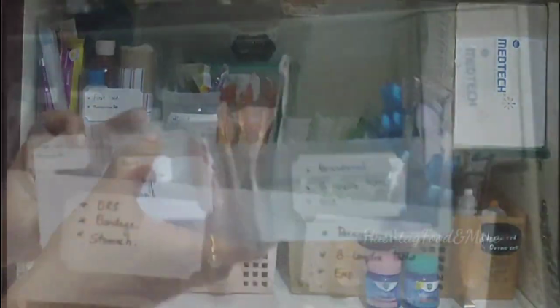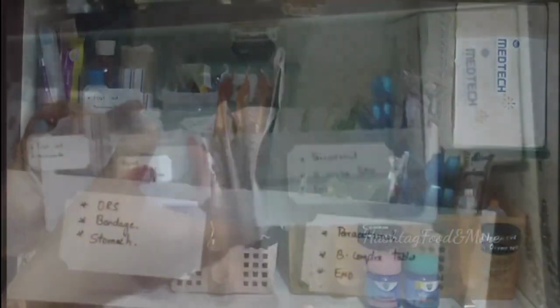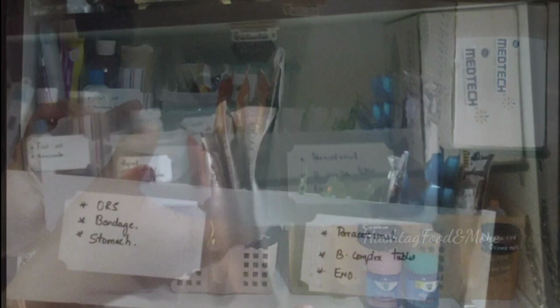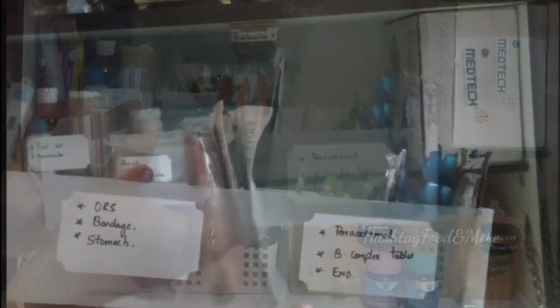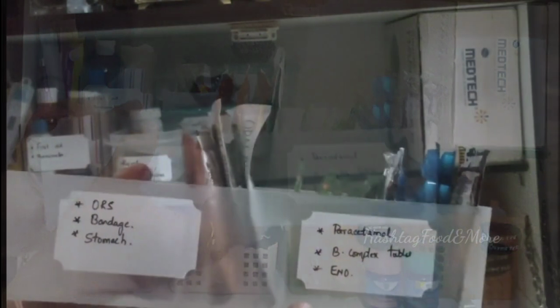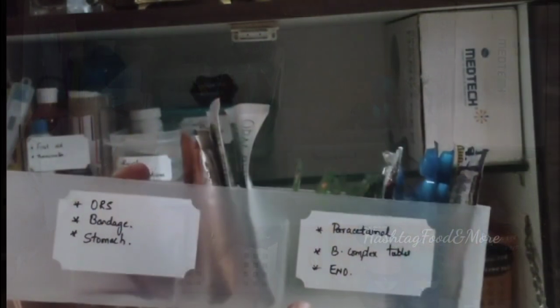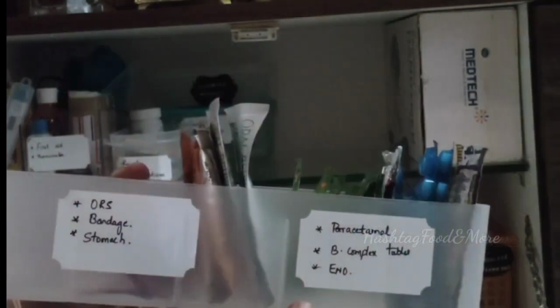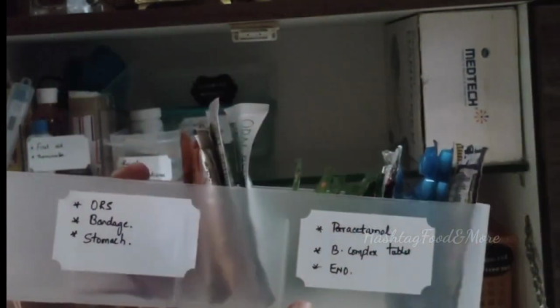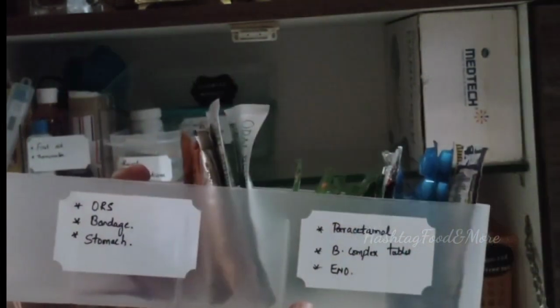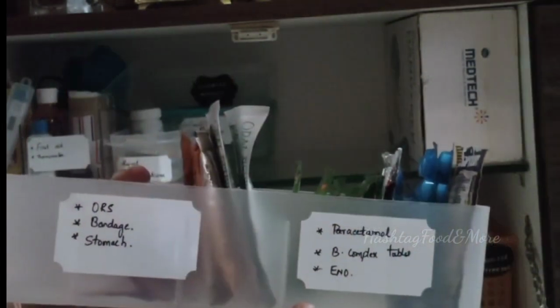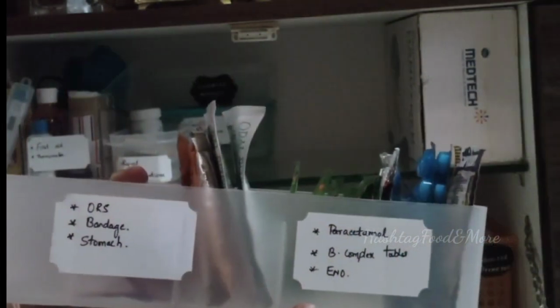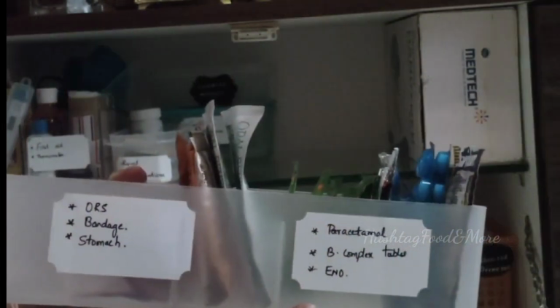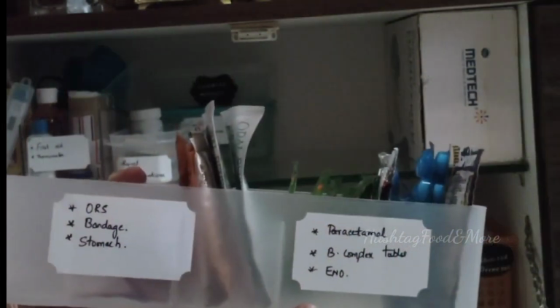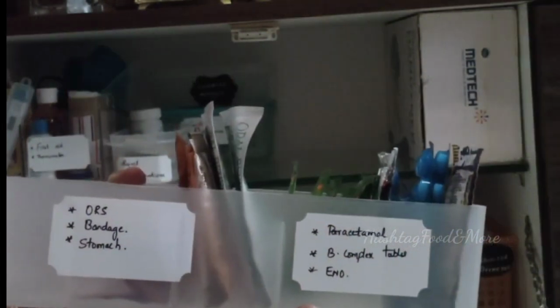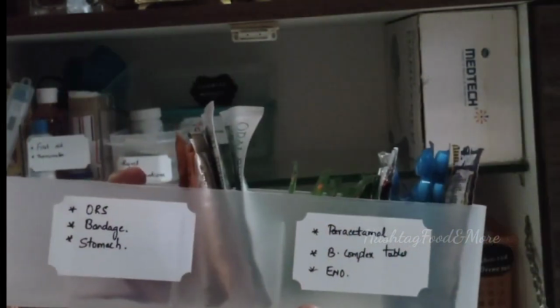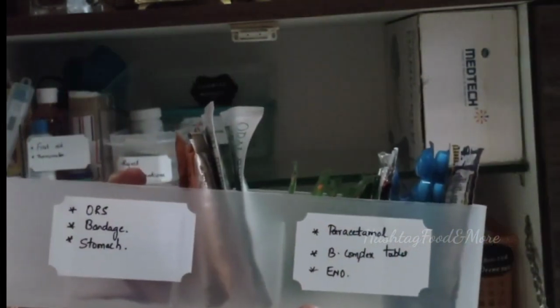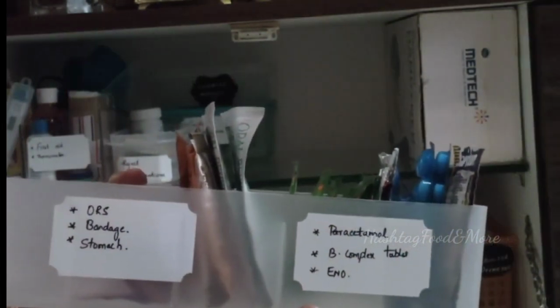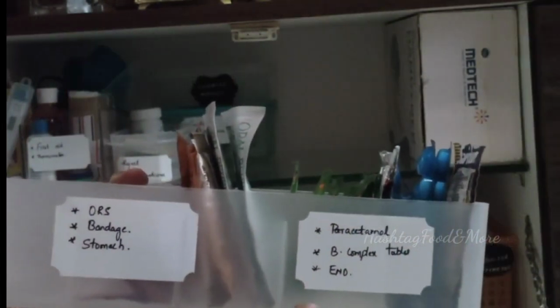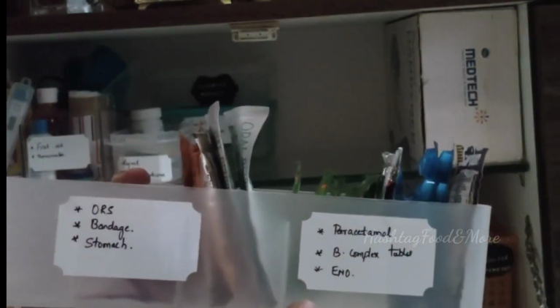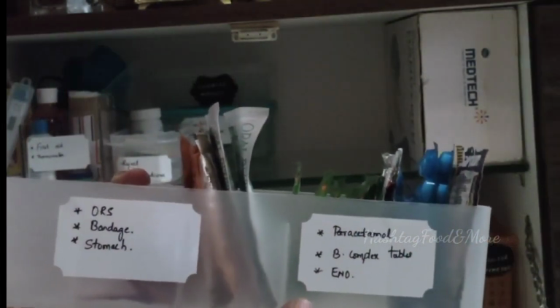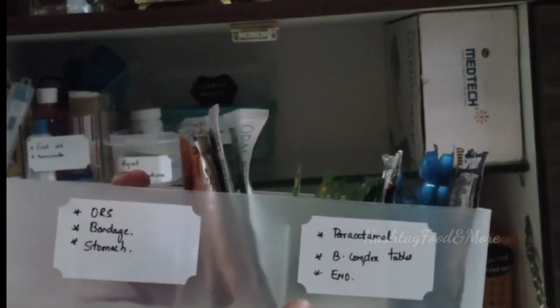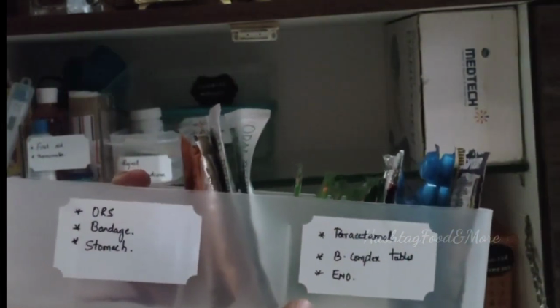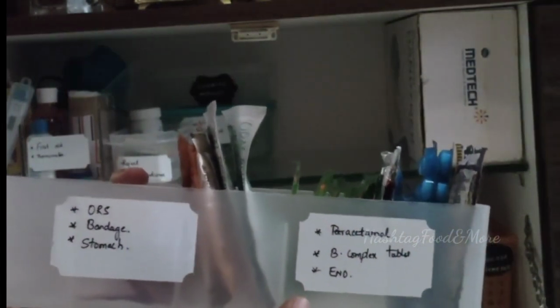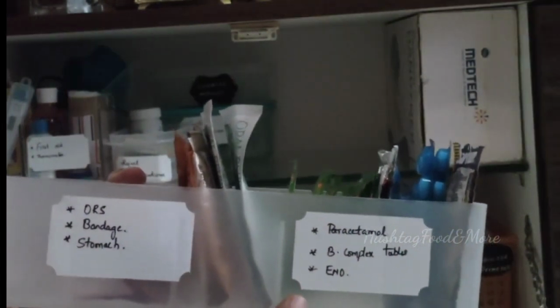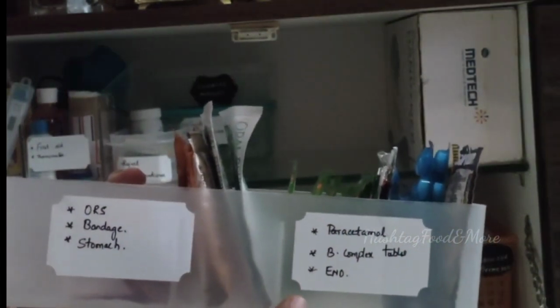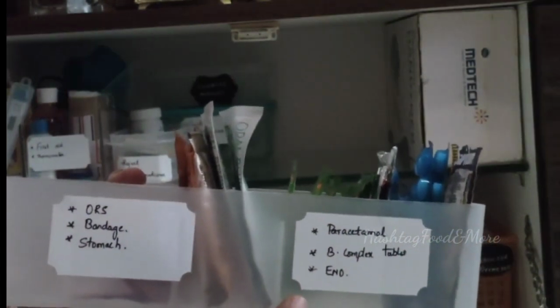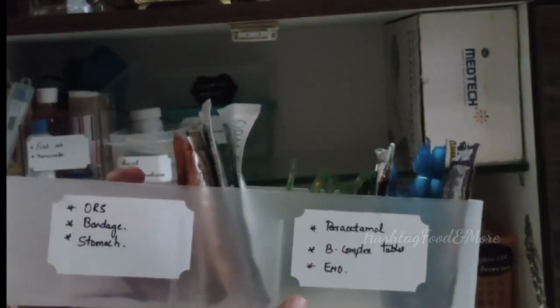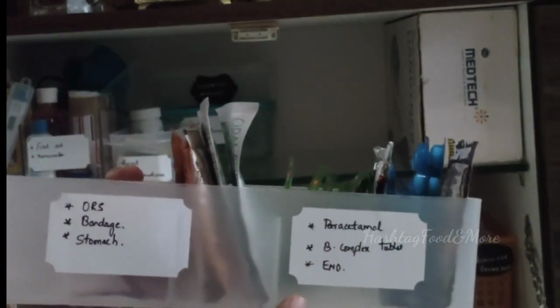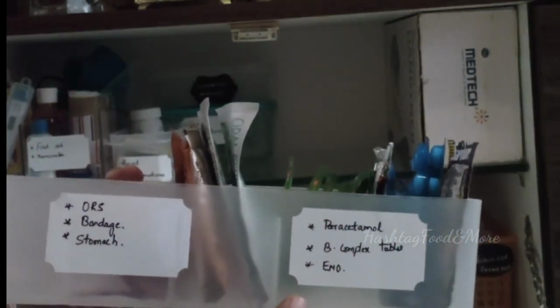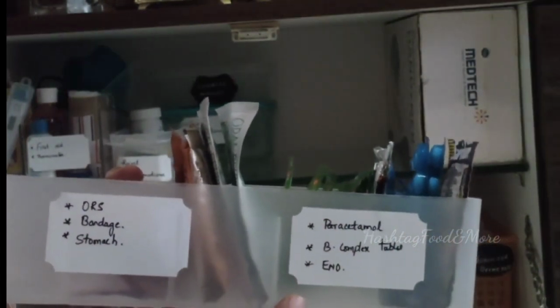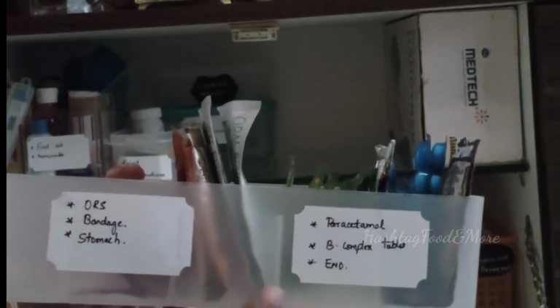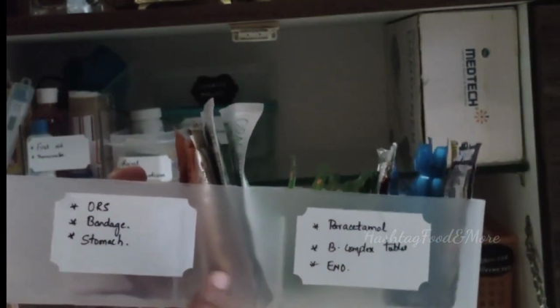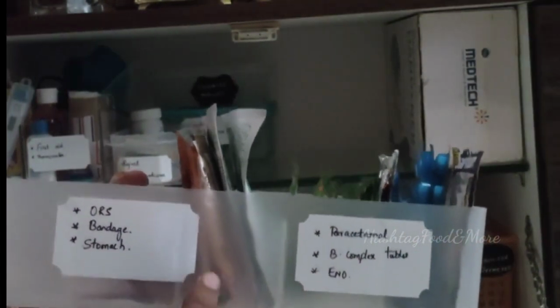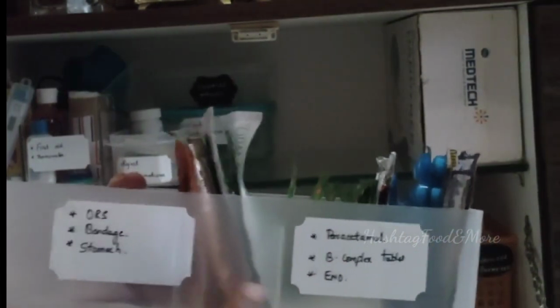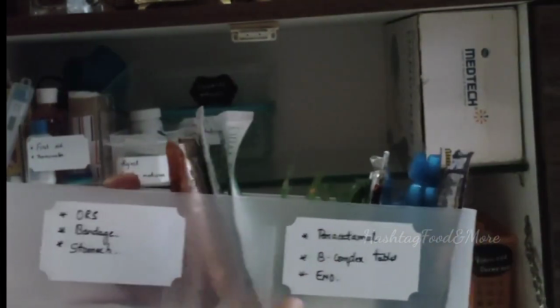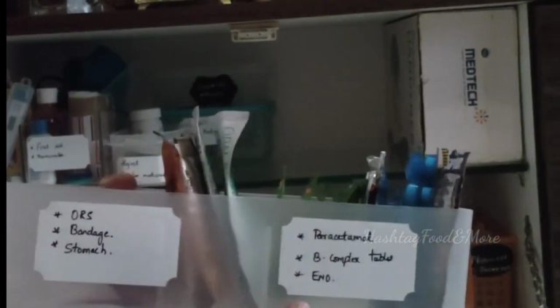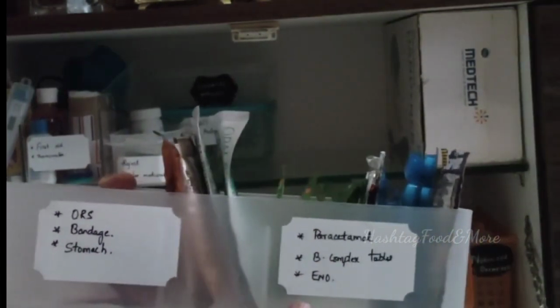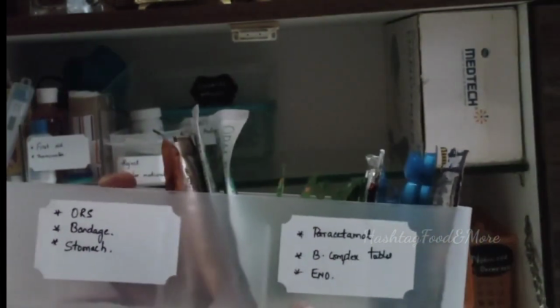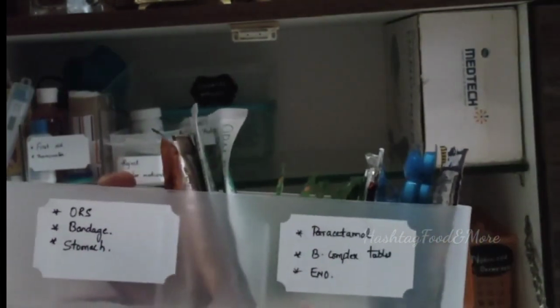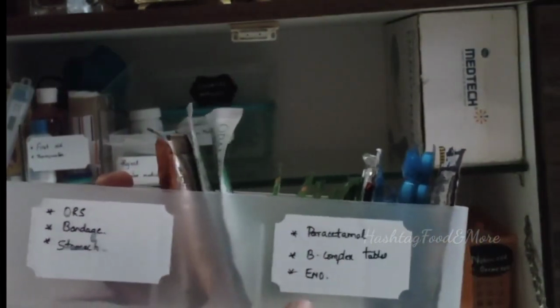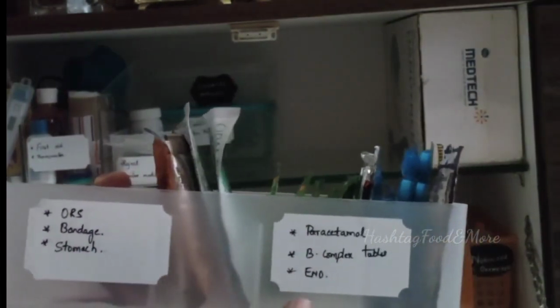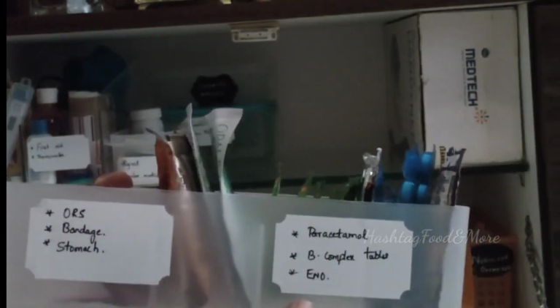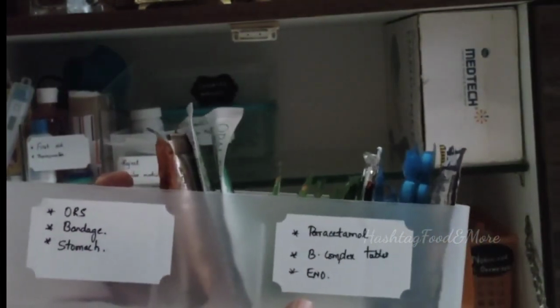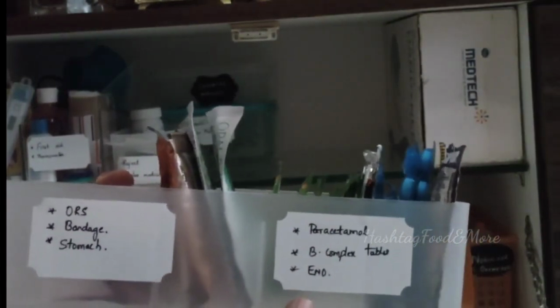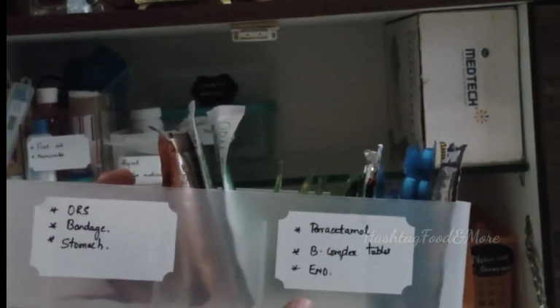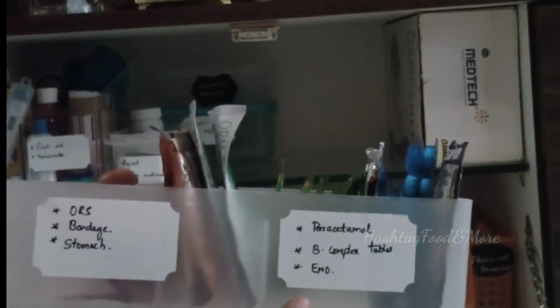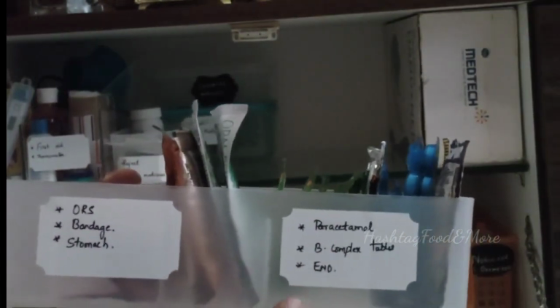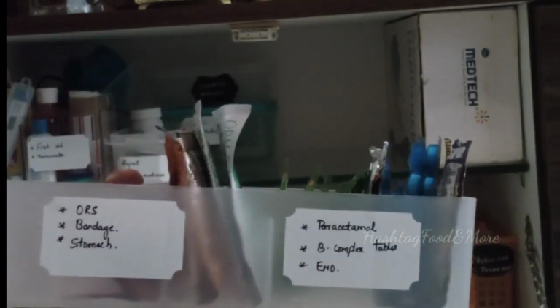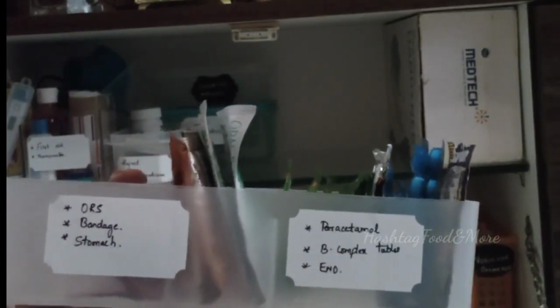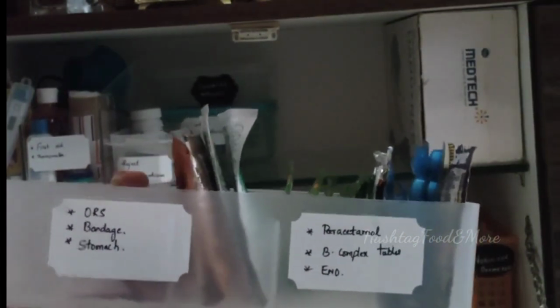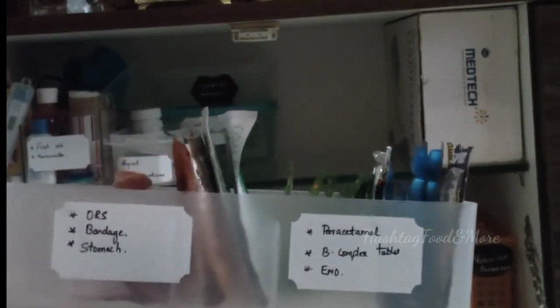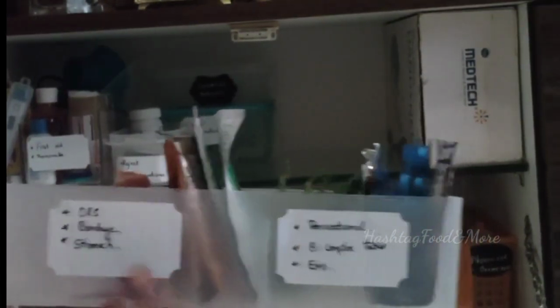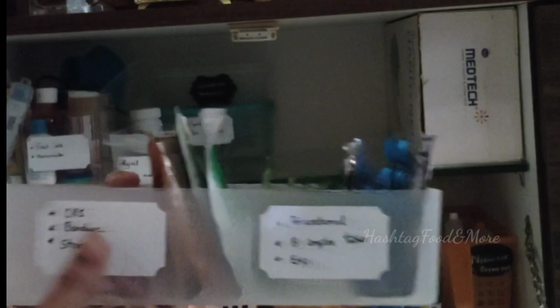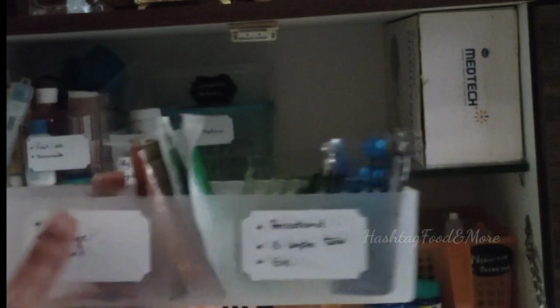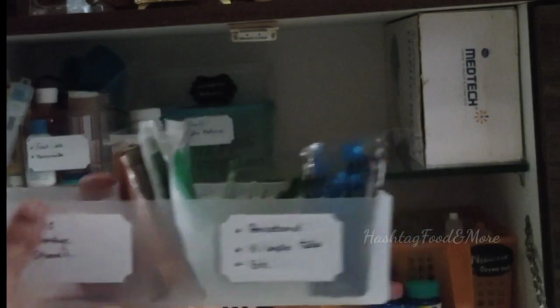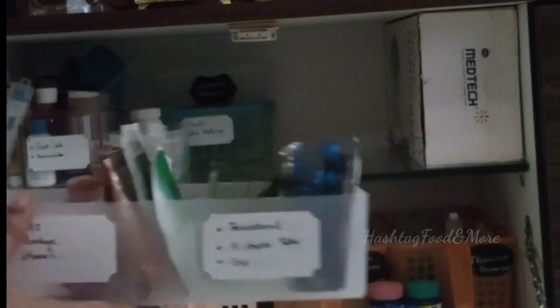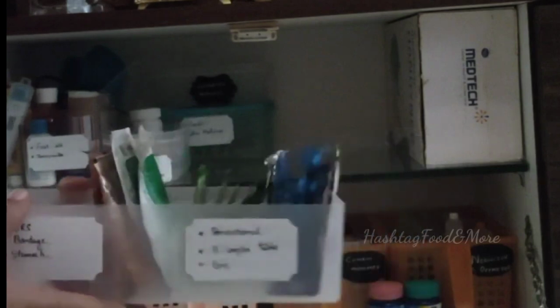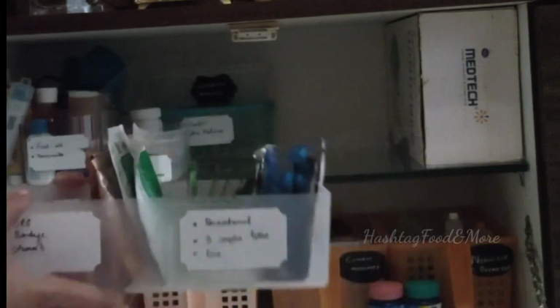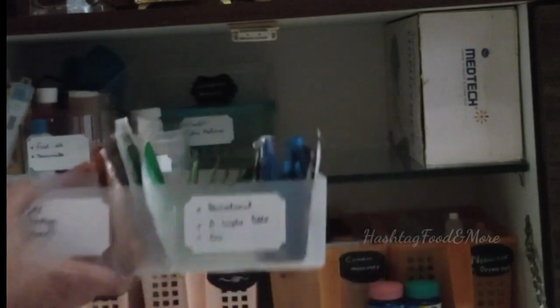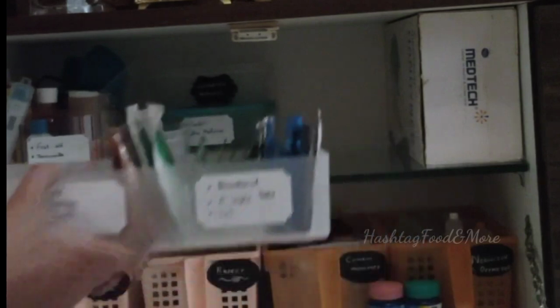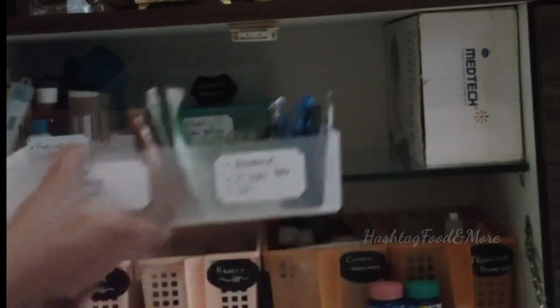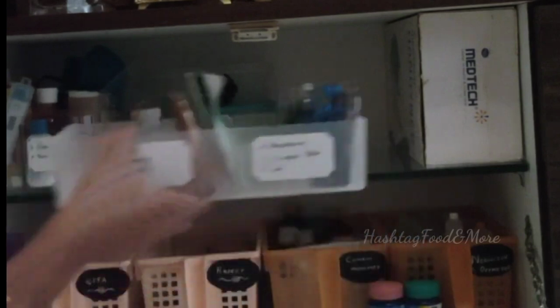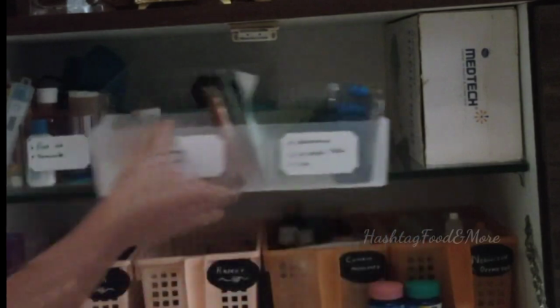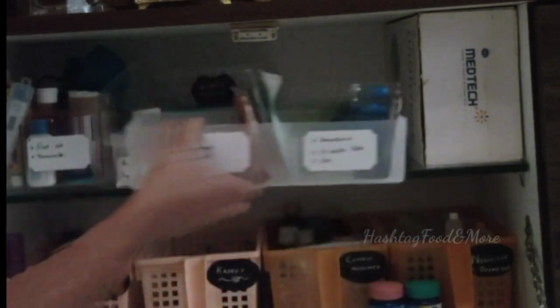If I am sick, I would expect my husband to get me a medicine without bothering me. This labeling makes it convenient for anyone to find what they need quickly.